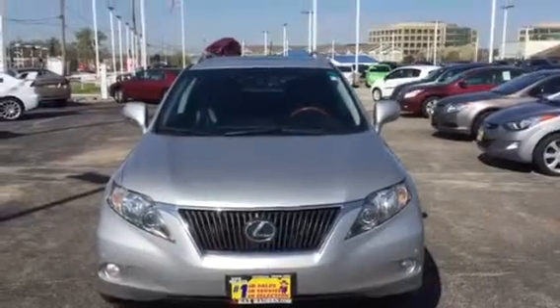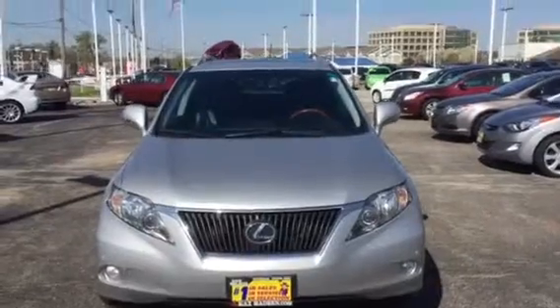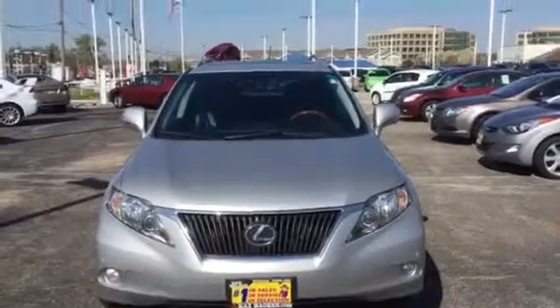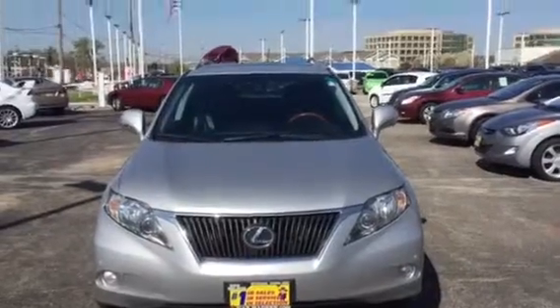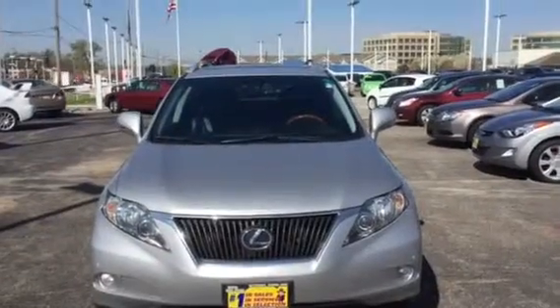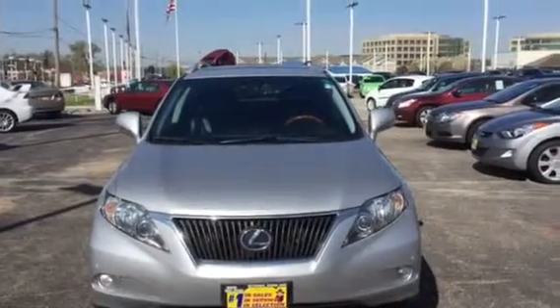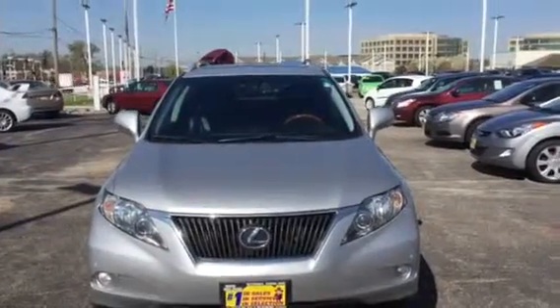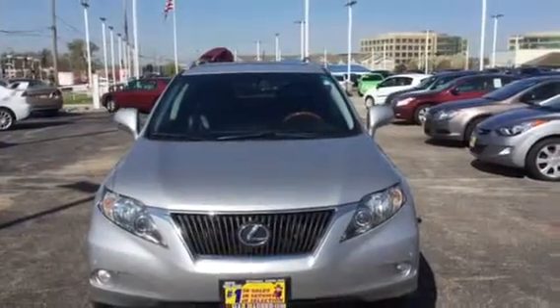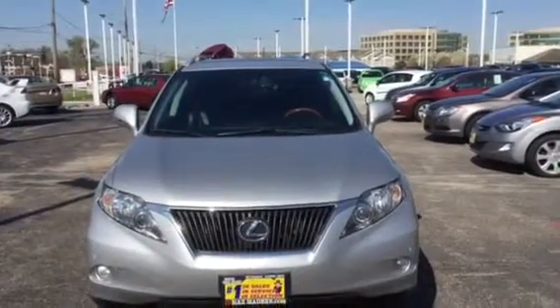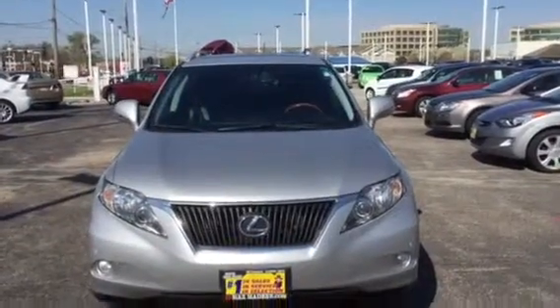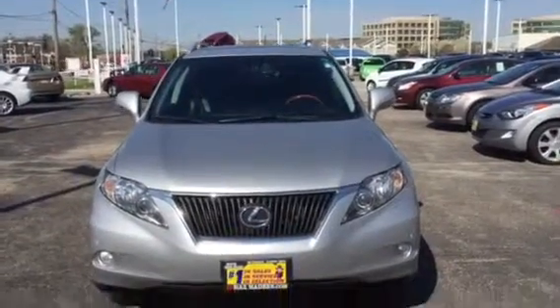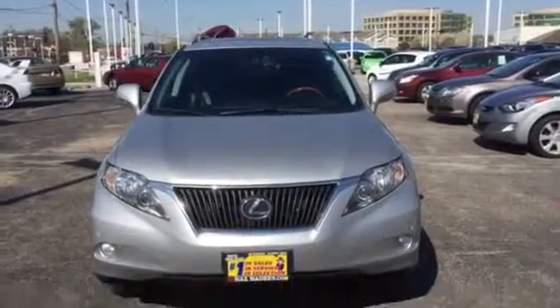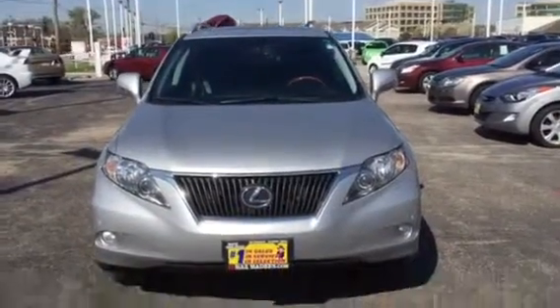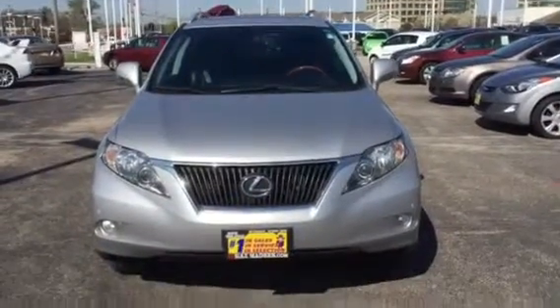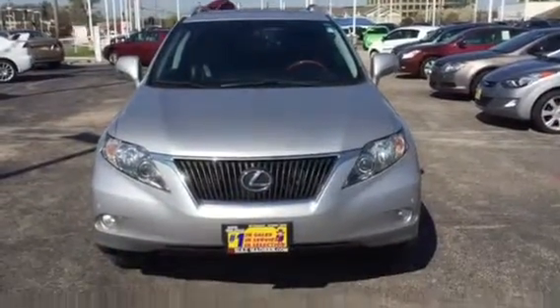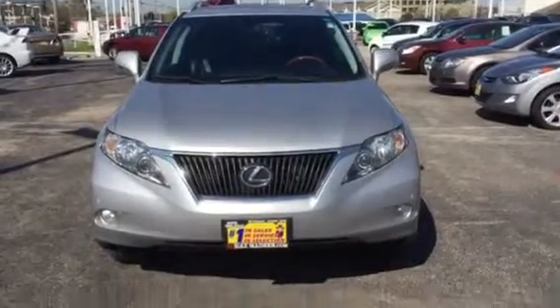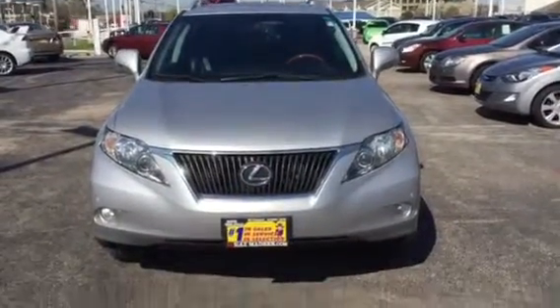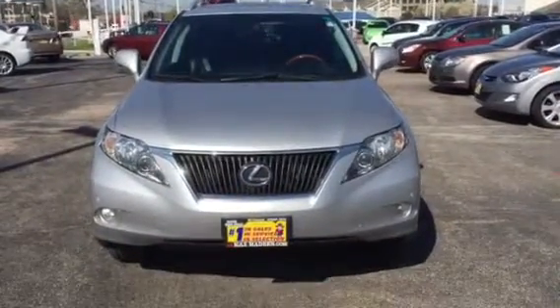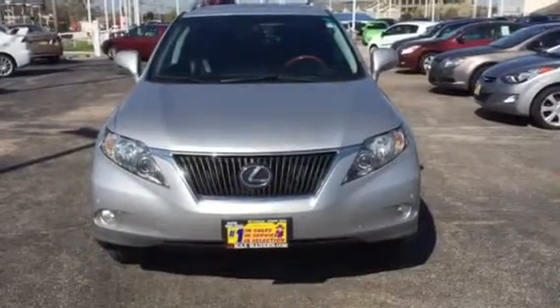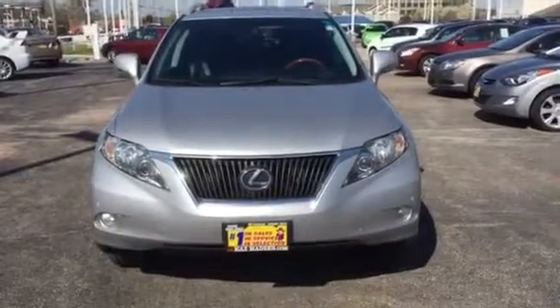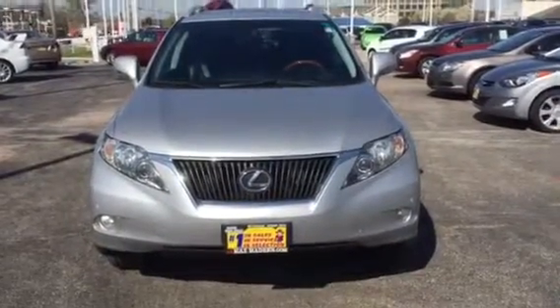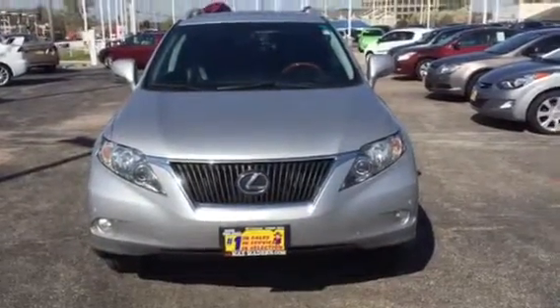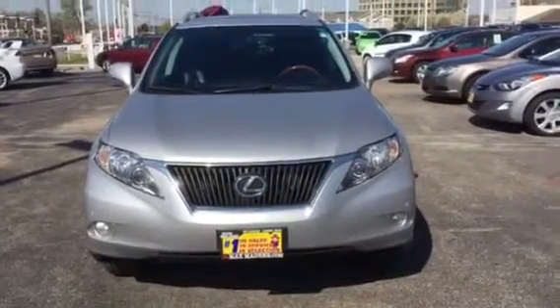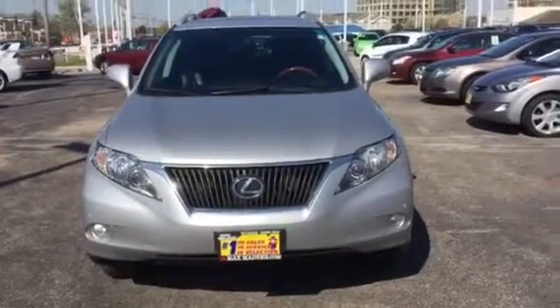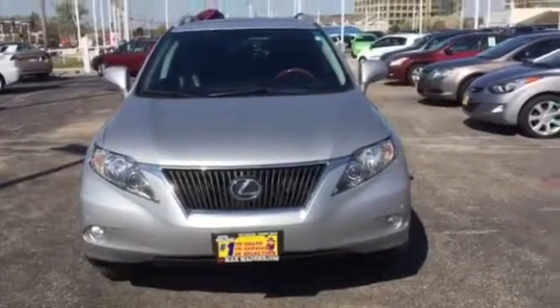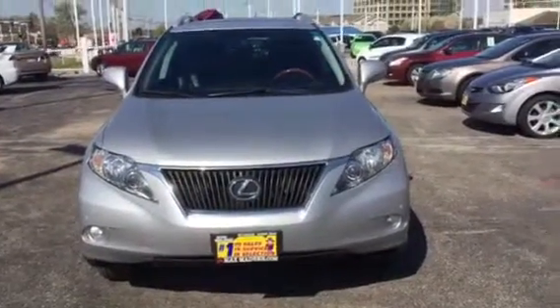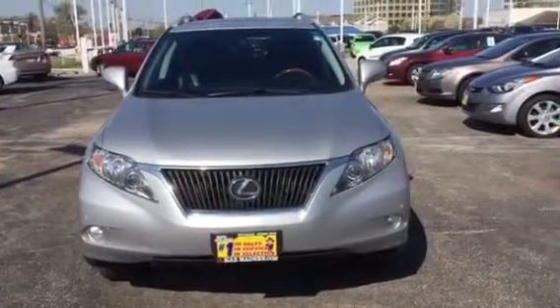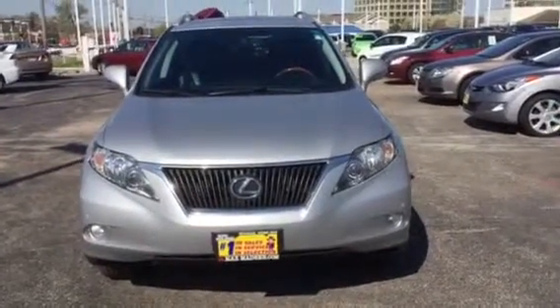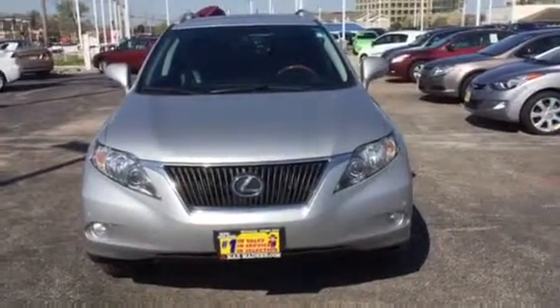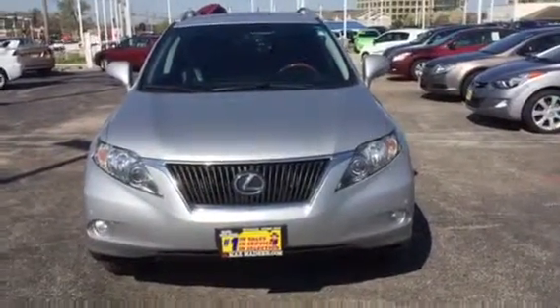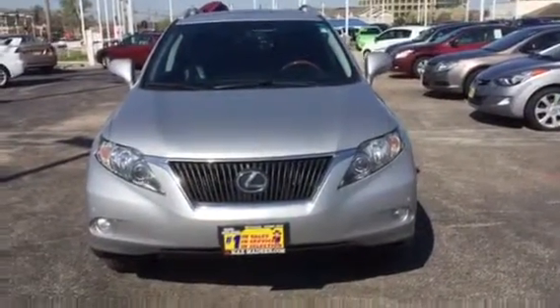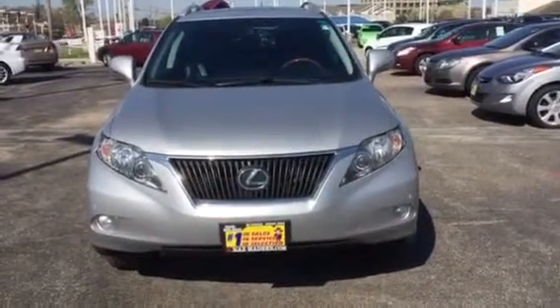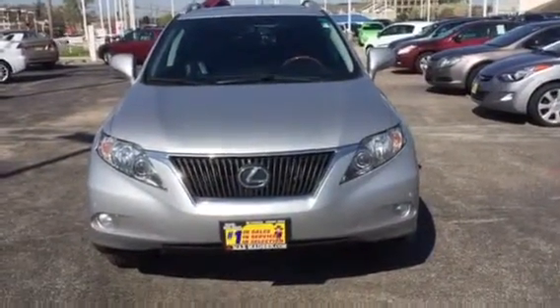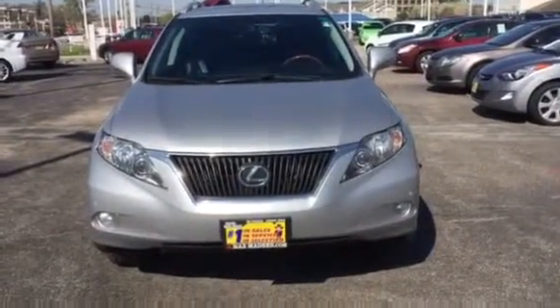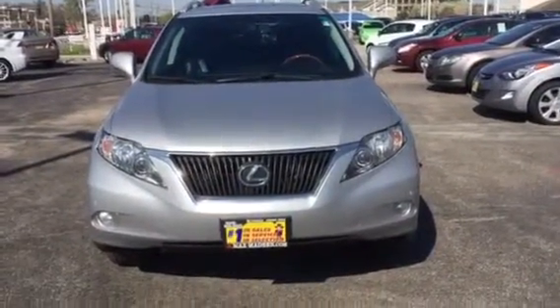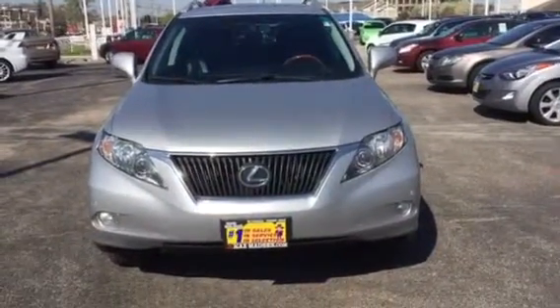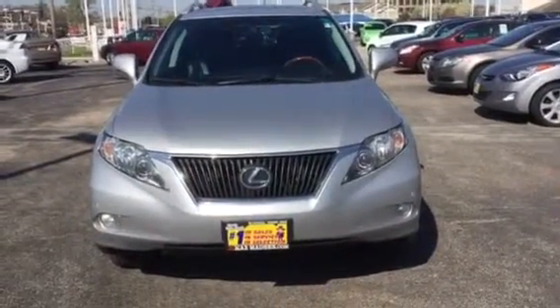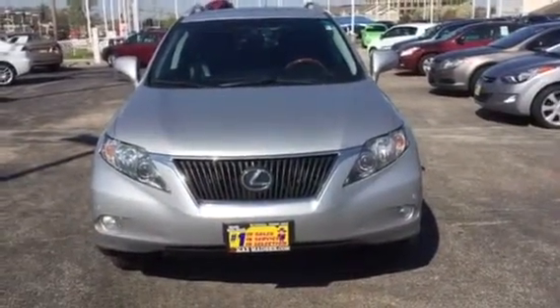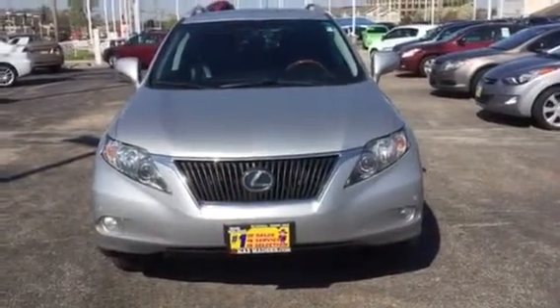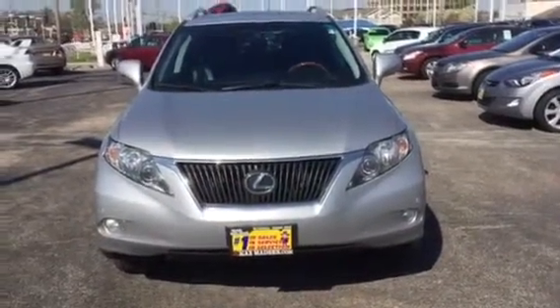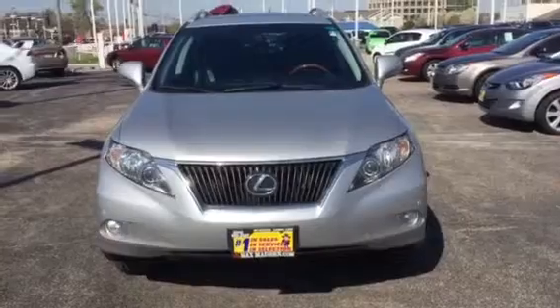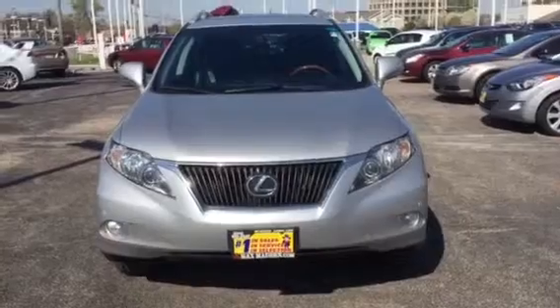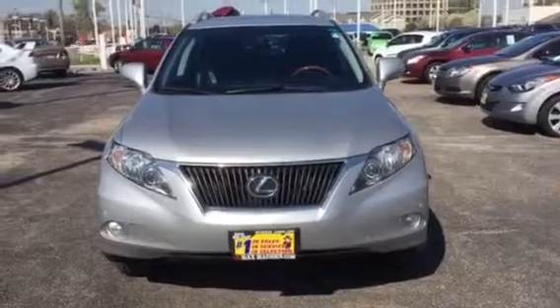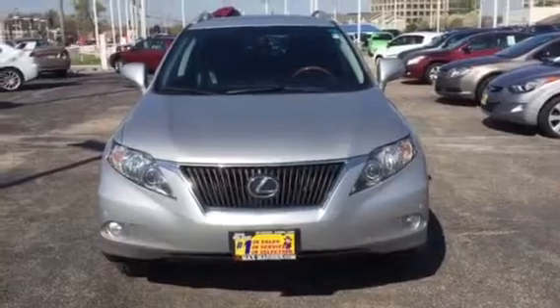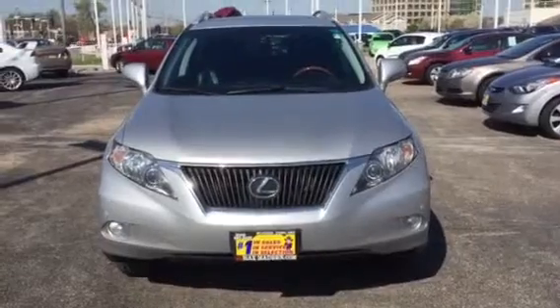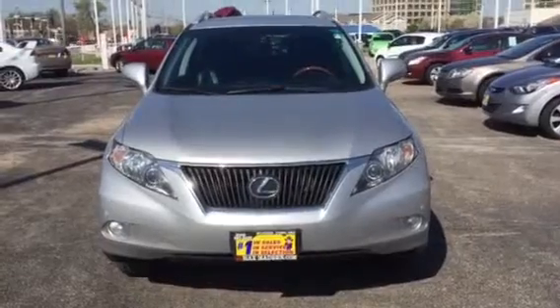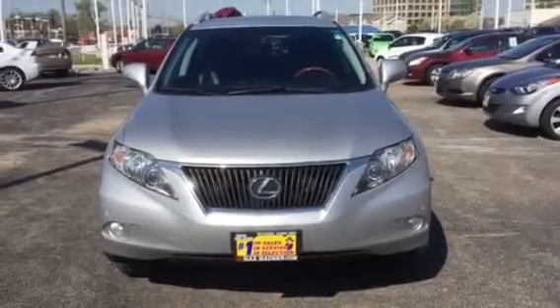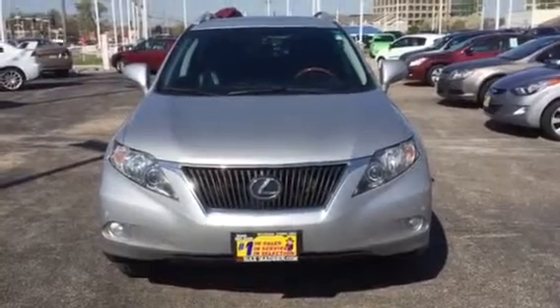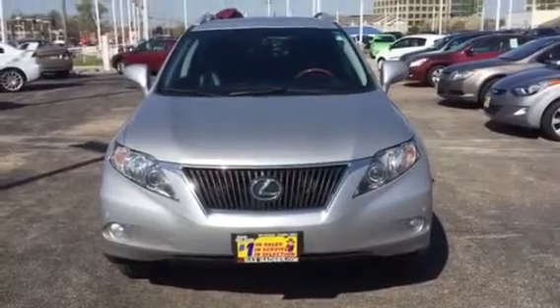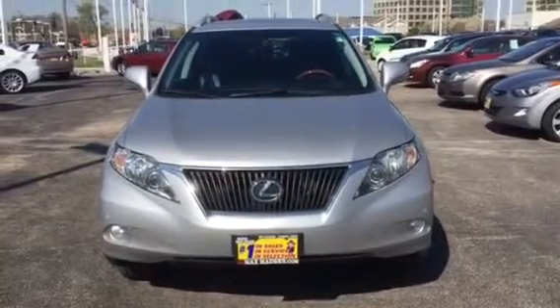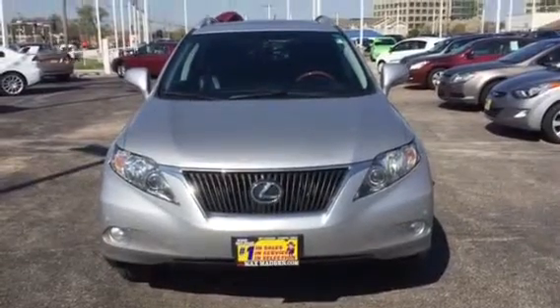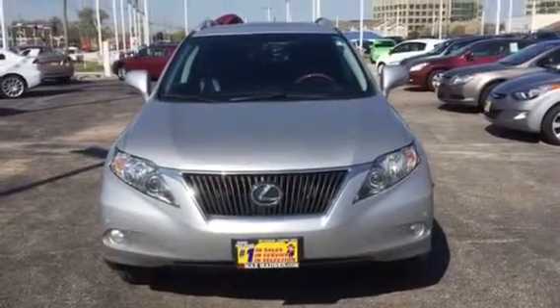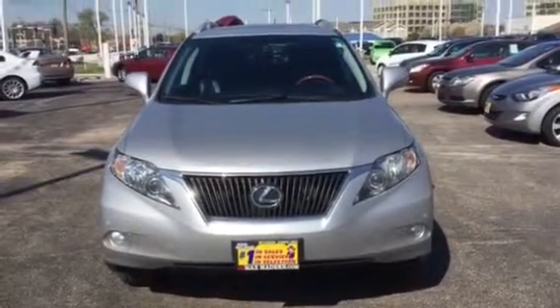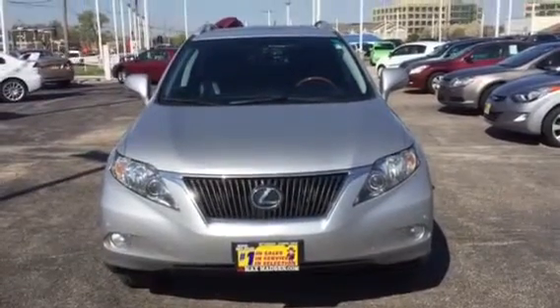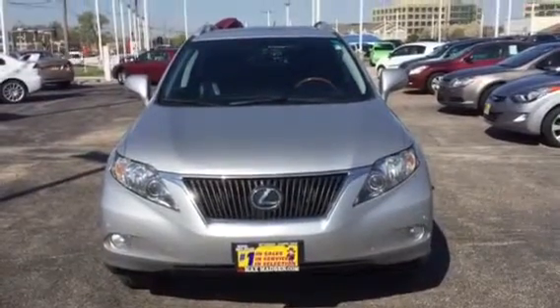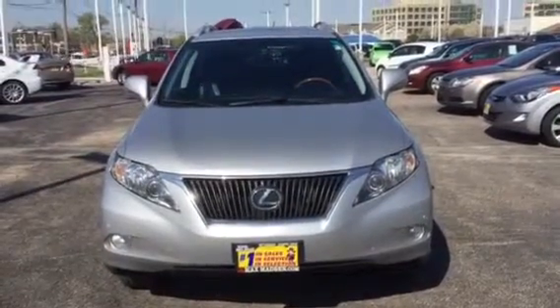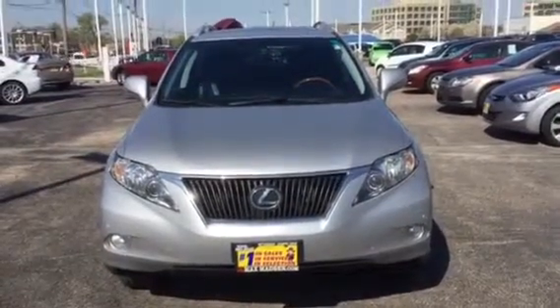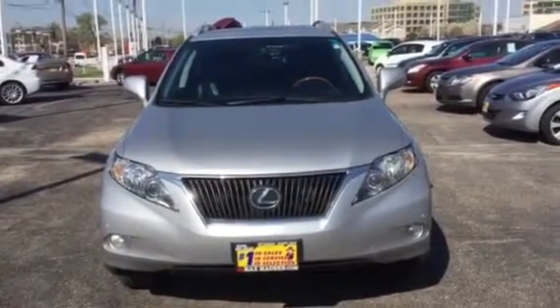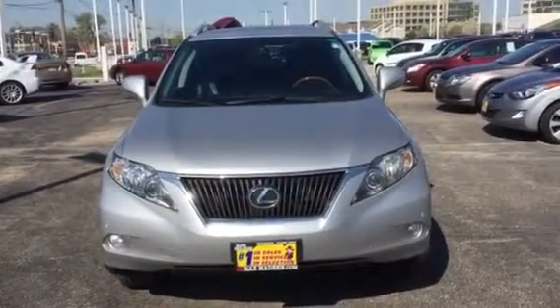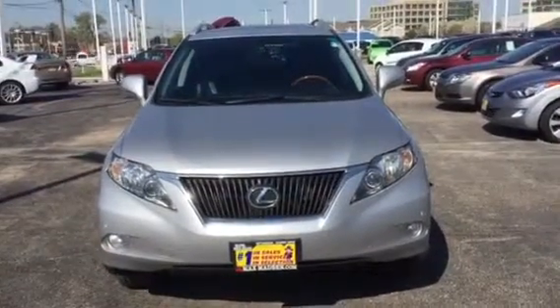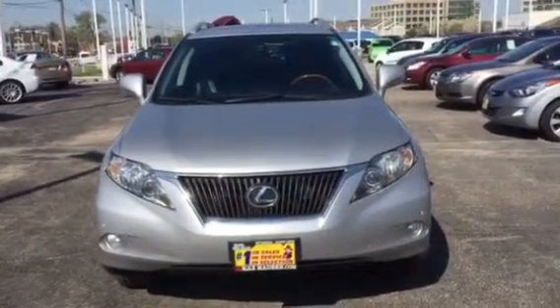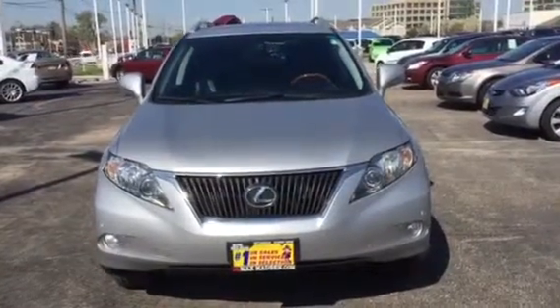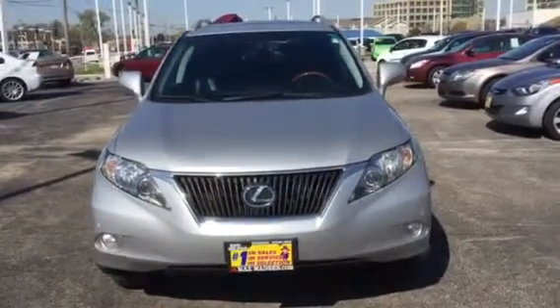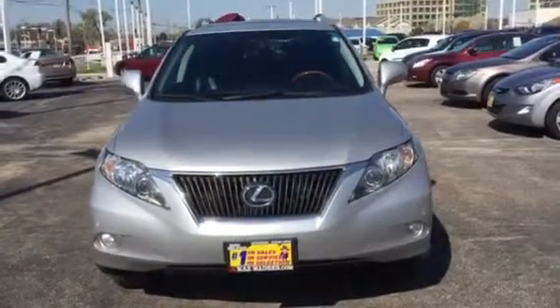Hi, this is AJ over here at Max Manson Mitsubishi in Downers Grove, Illinois. This is your video on our Lexus RX 350.